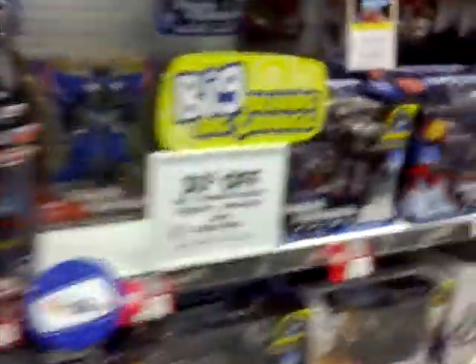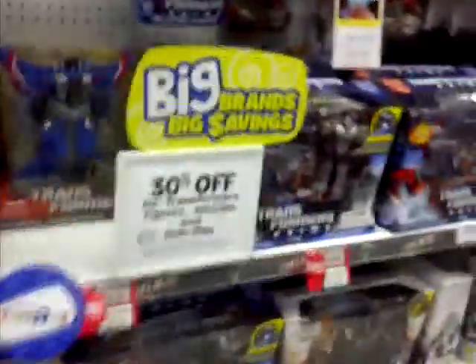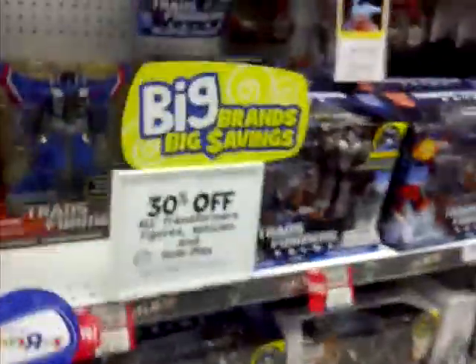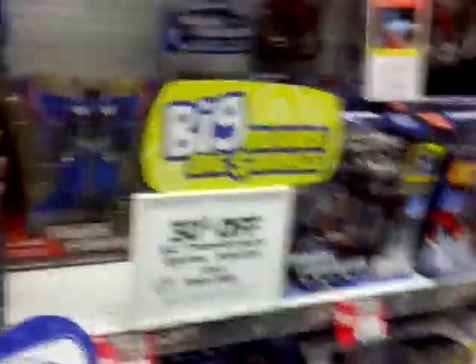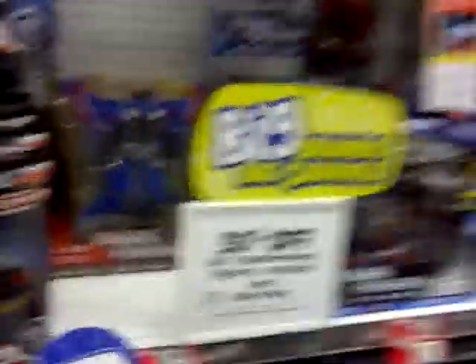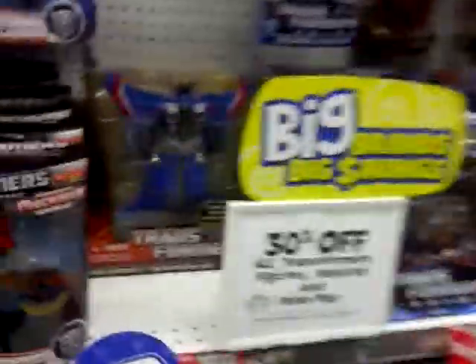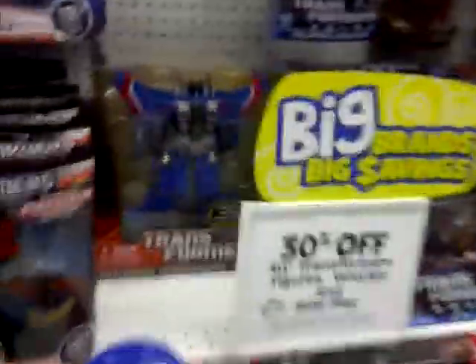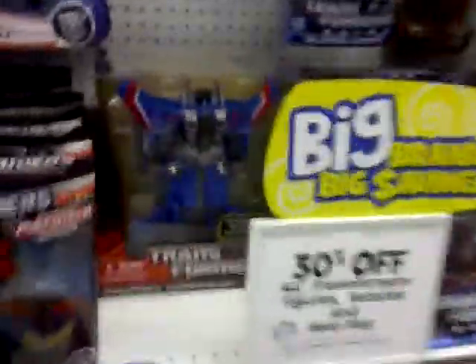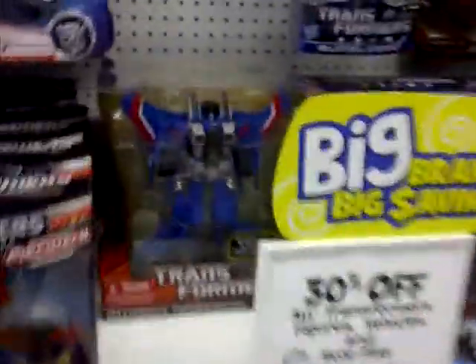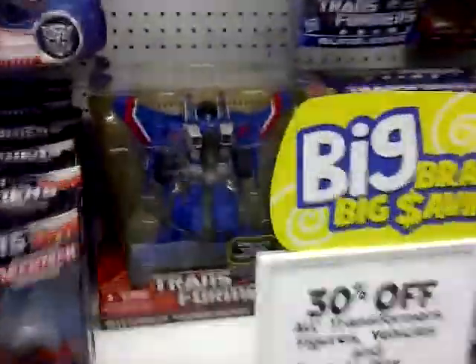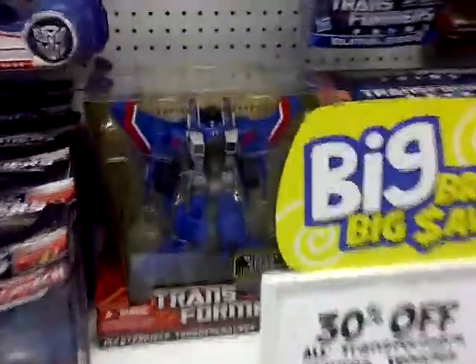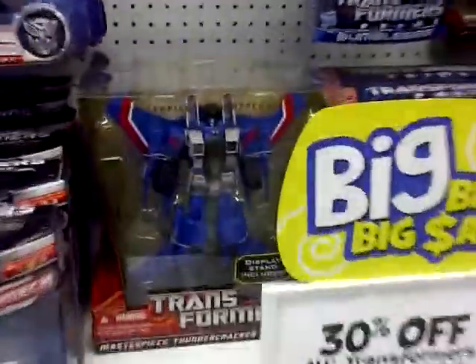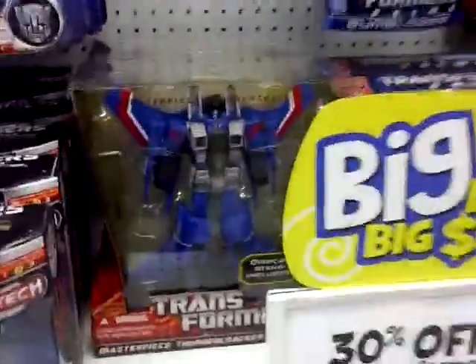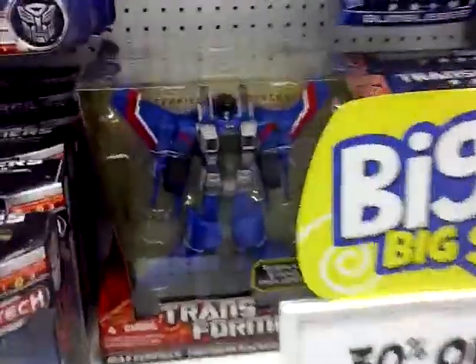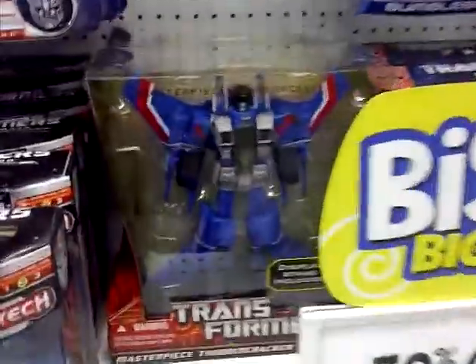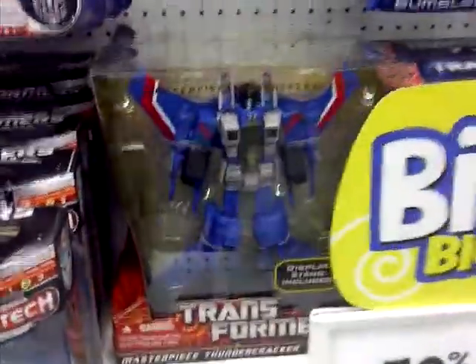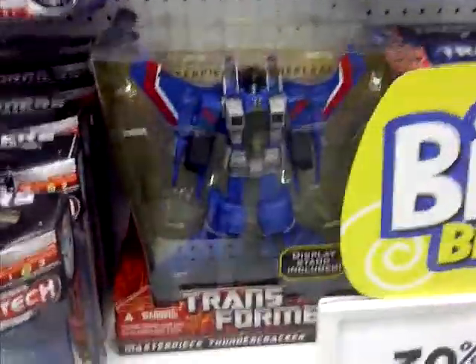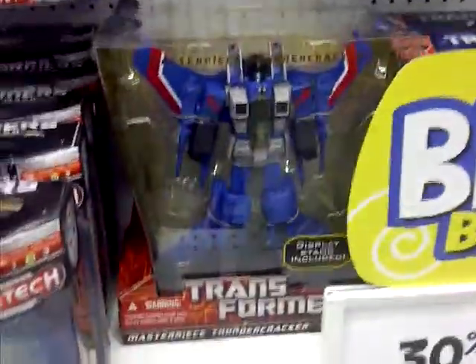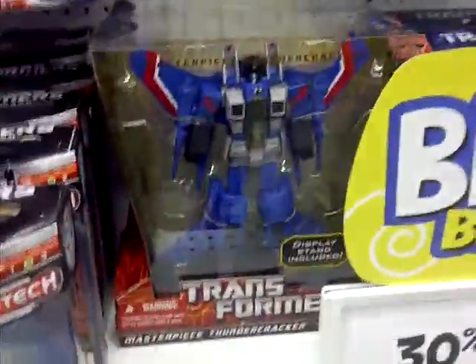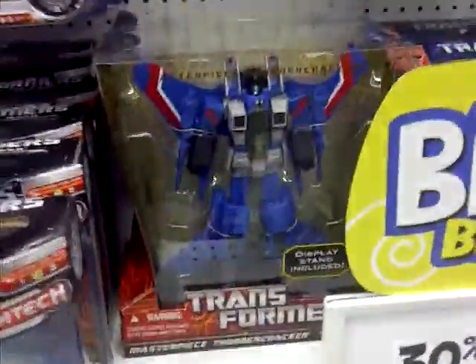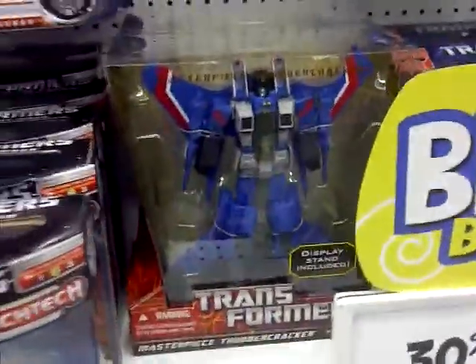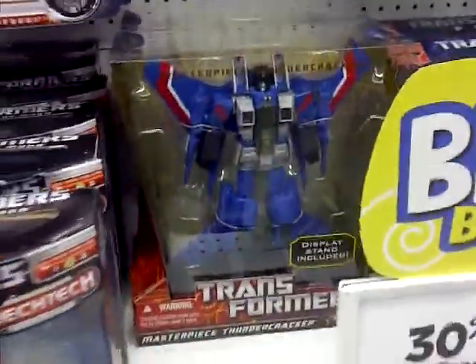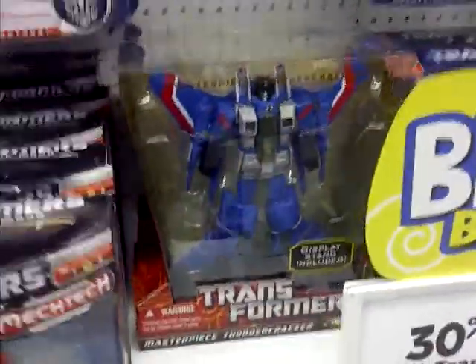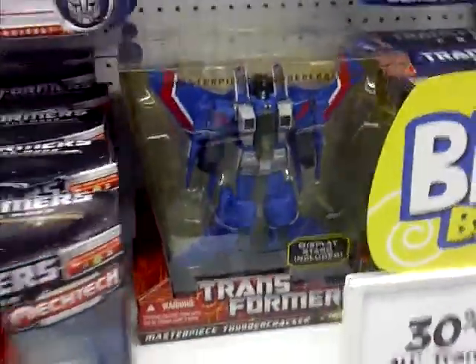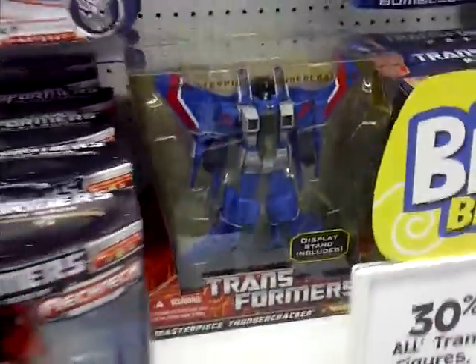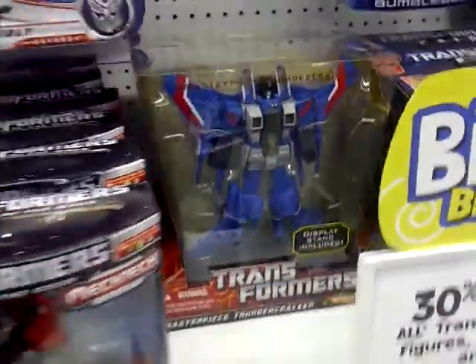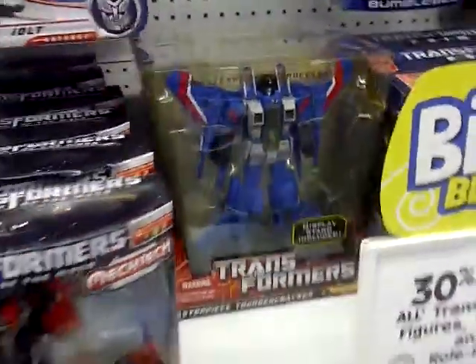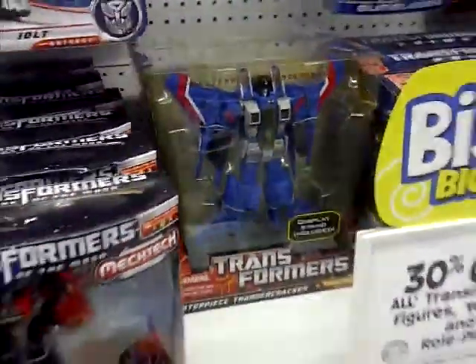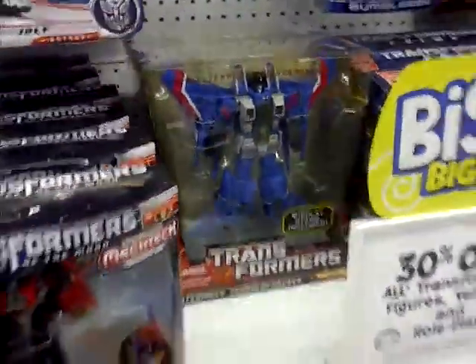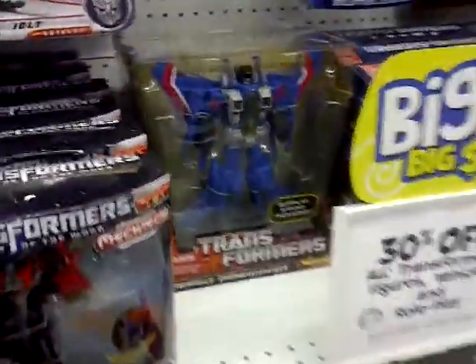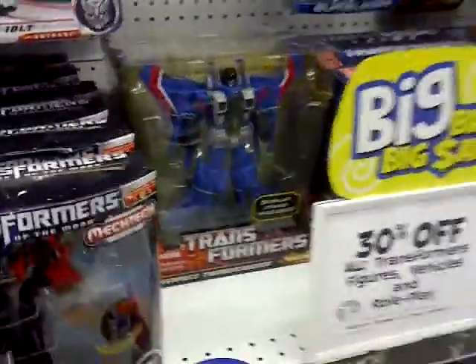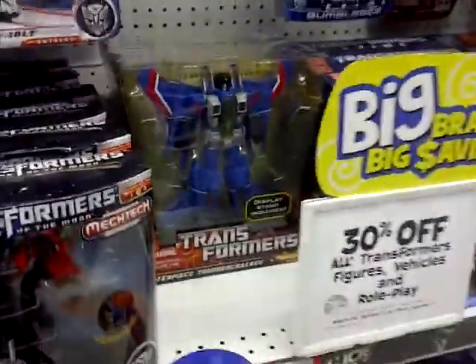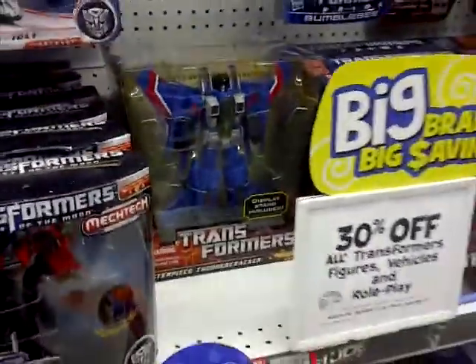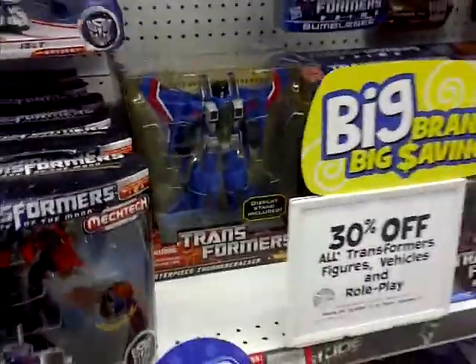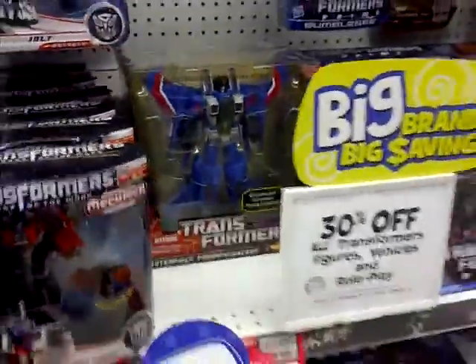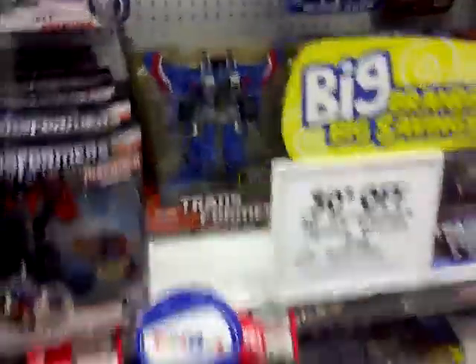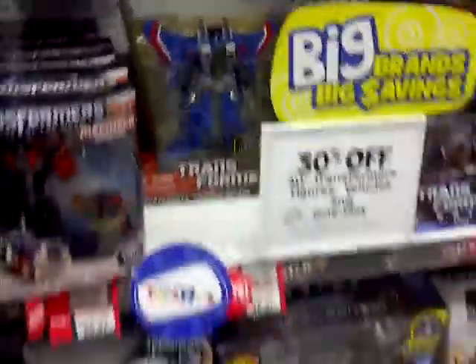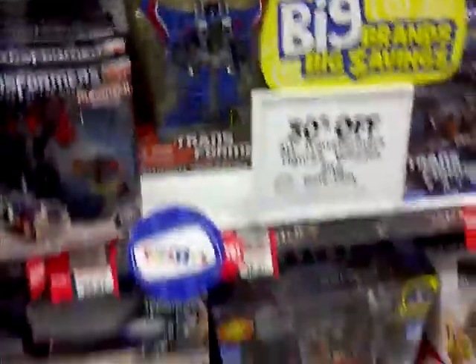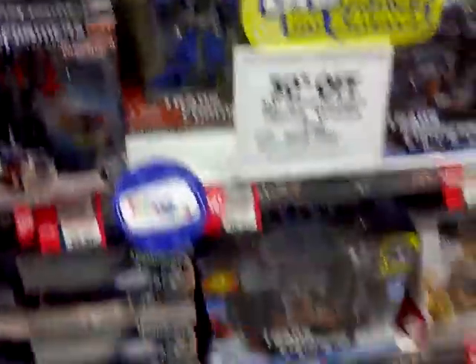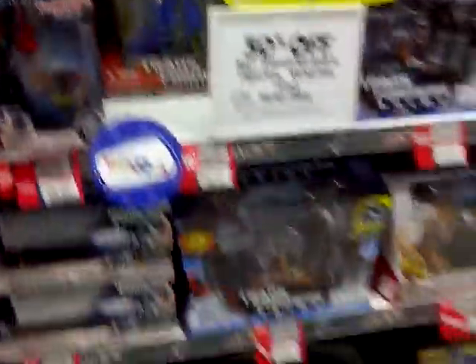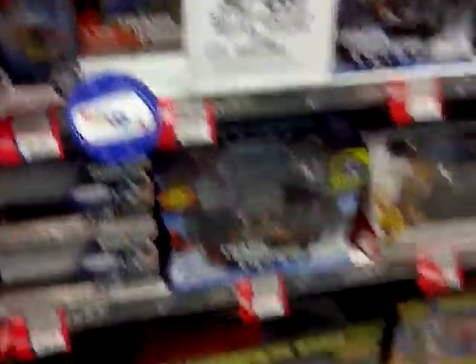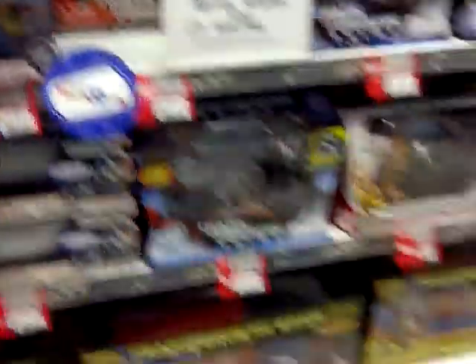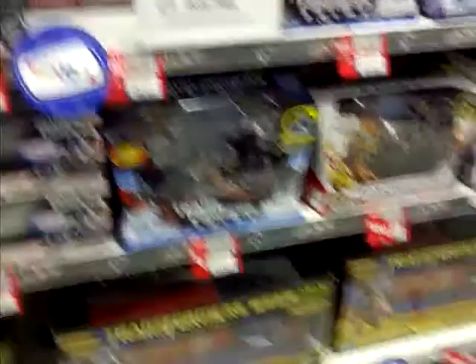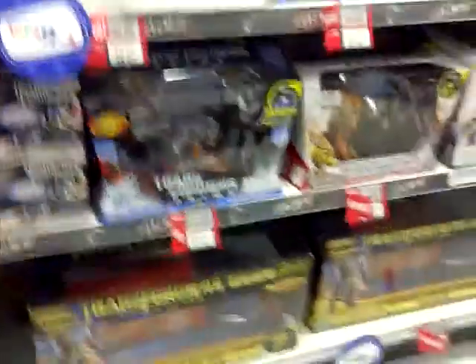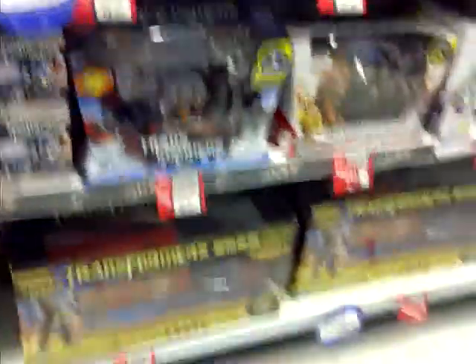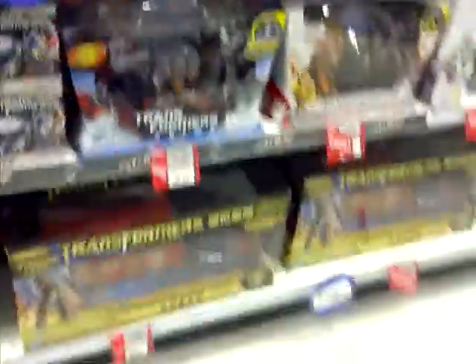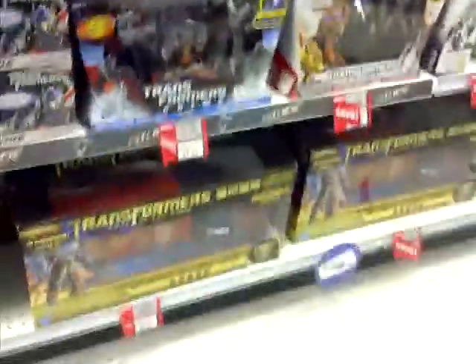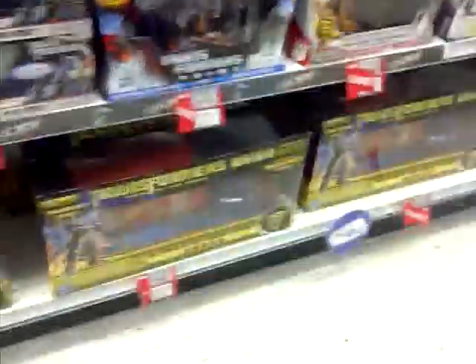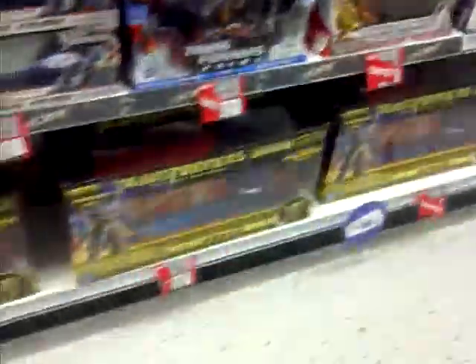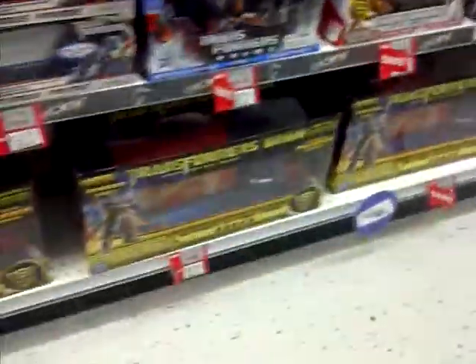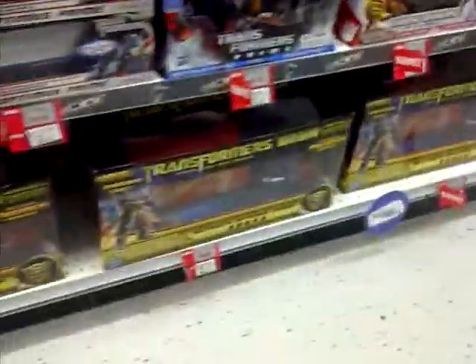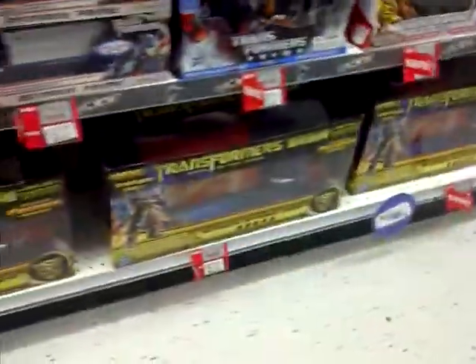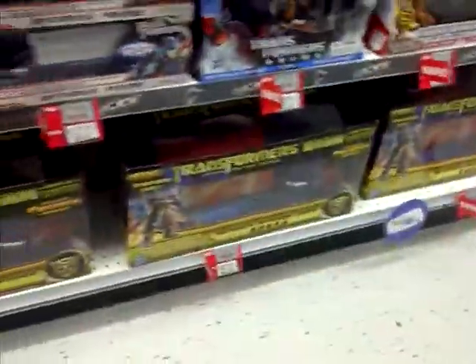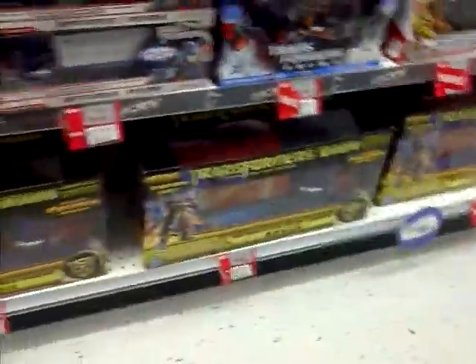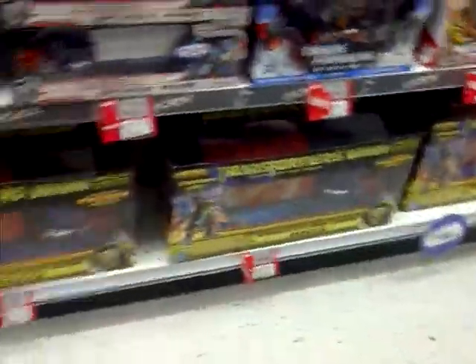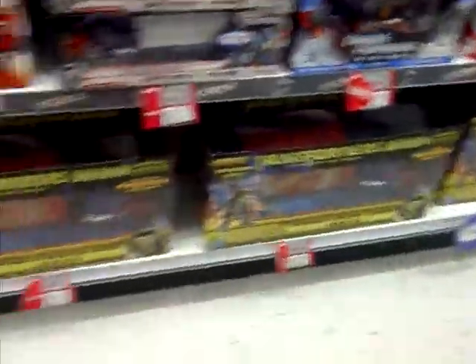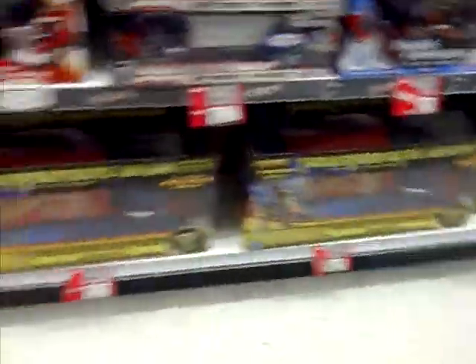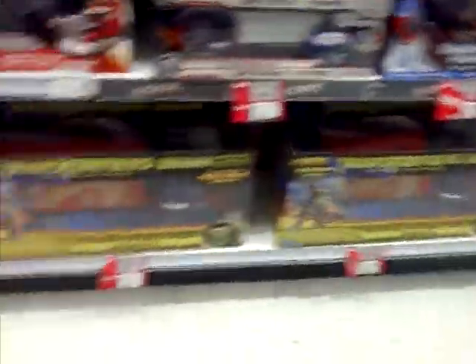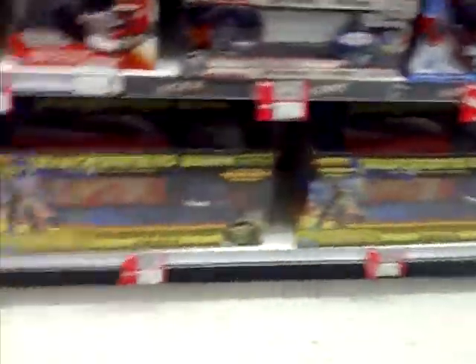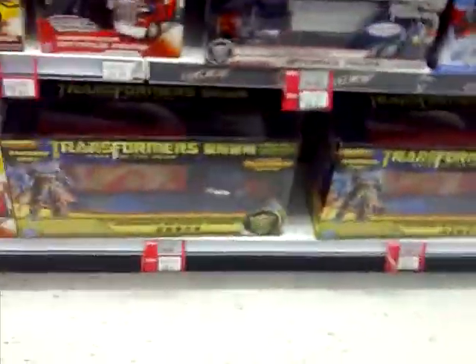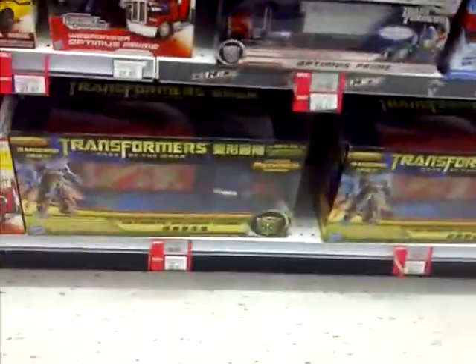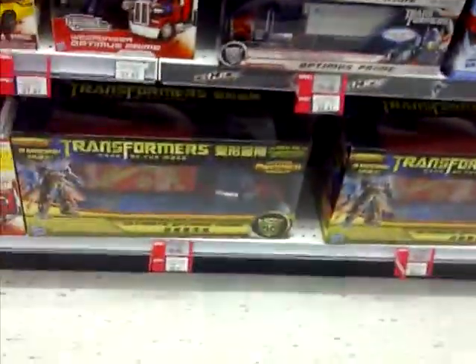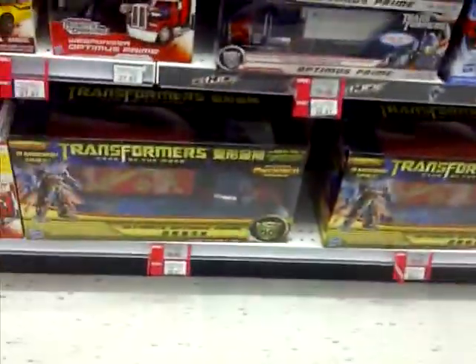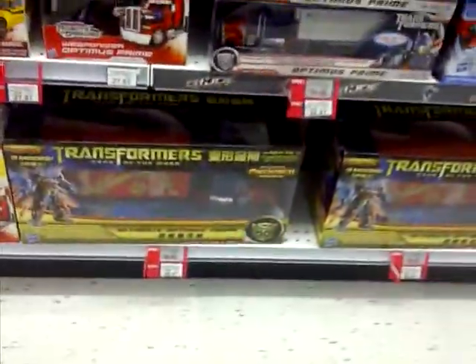Whoa, we got Masterpiece Thundercracker. Gotta get one of him. Year of the Dragon Optimus Prime.